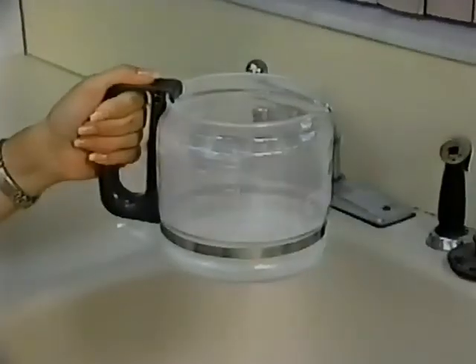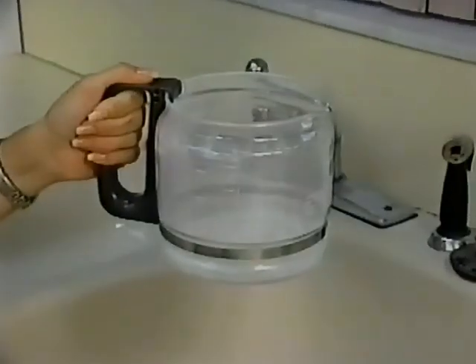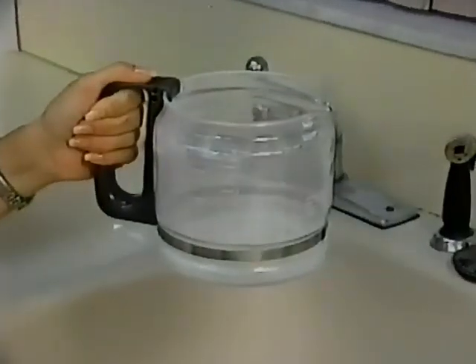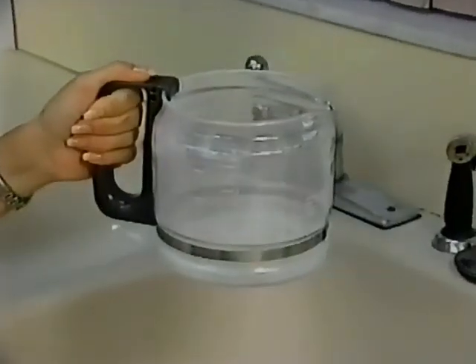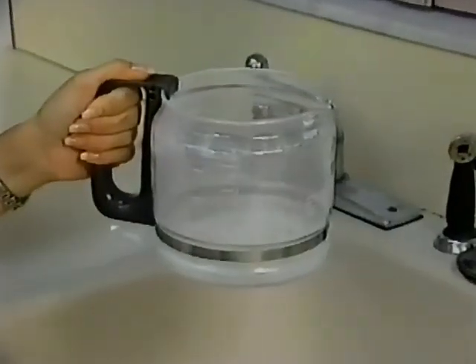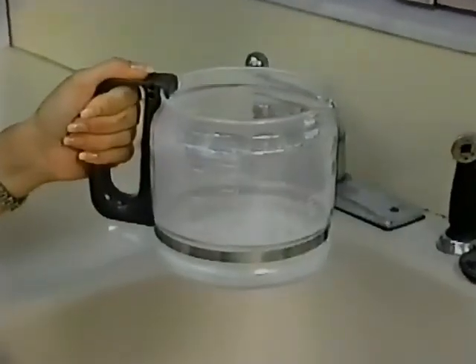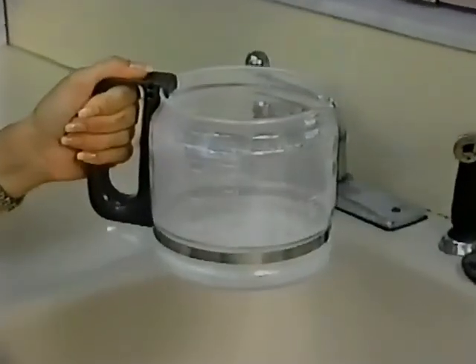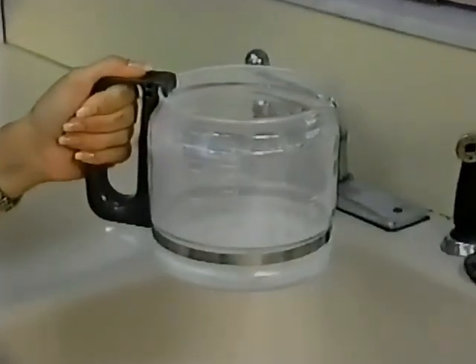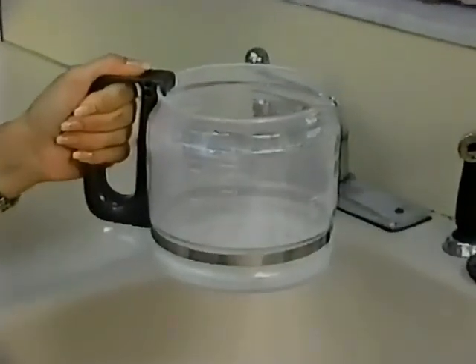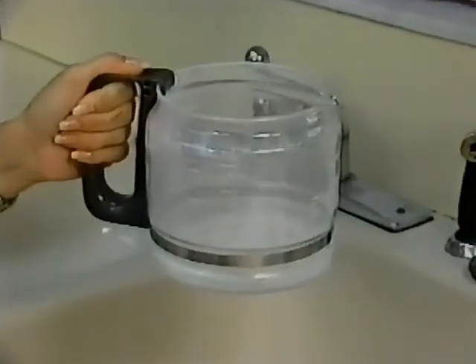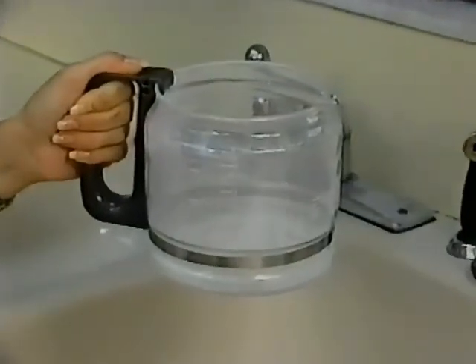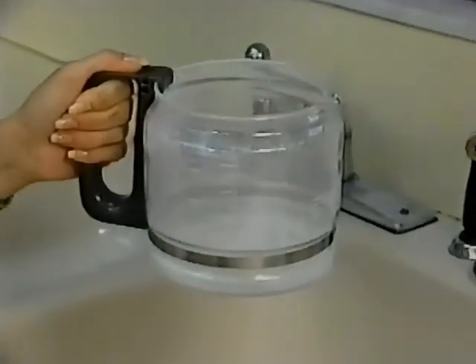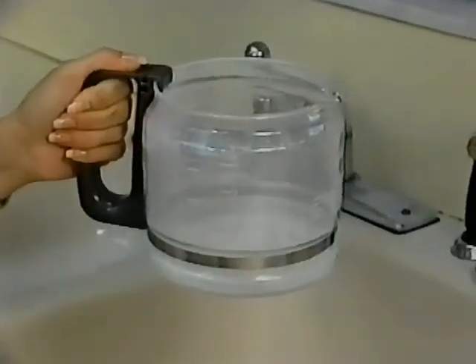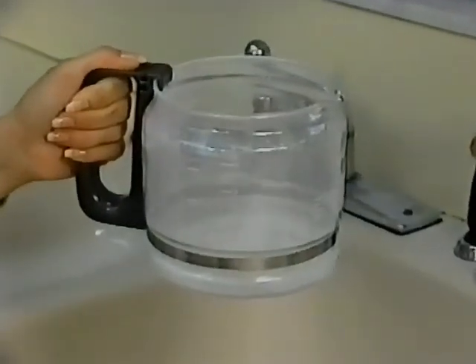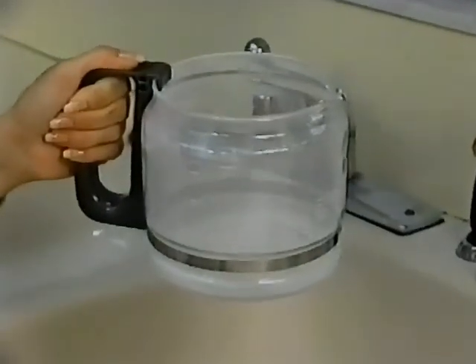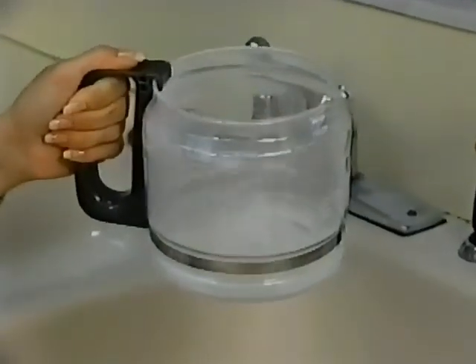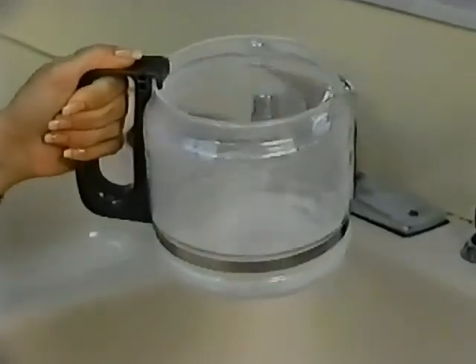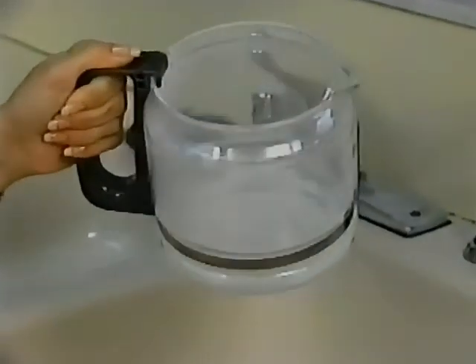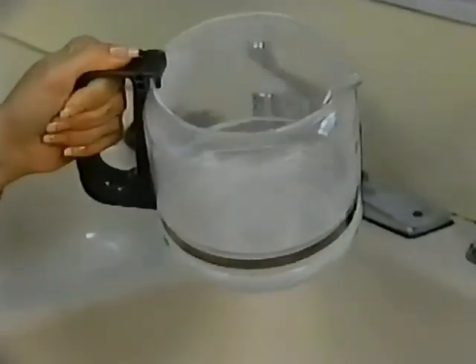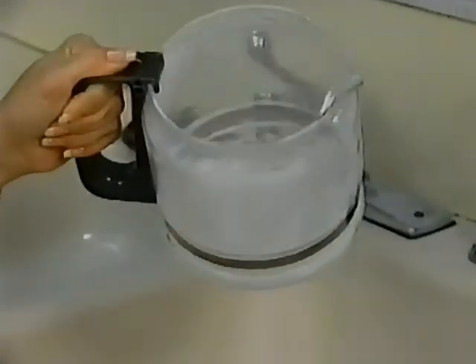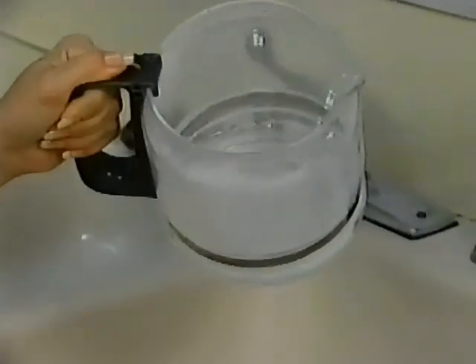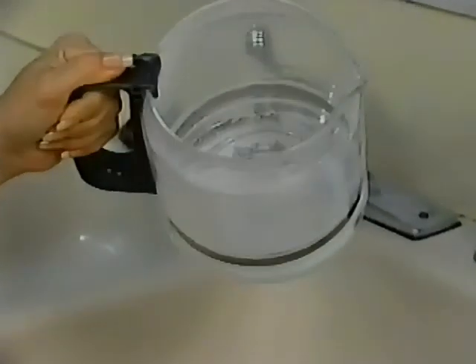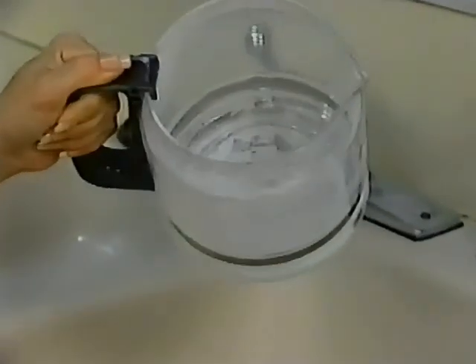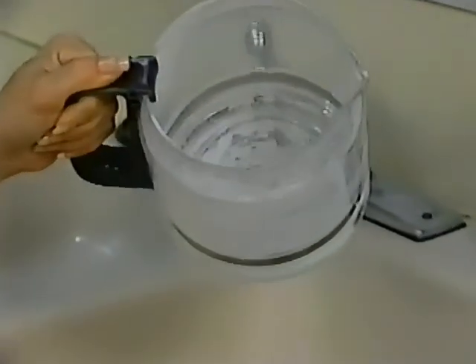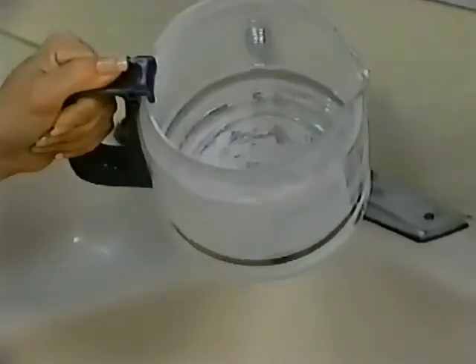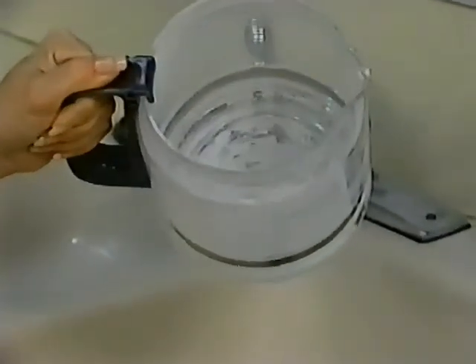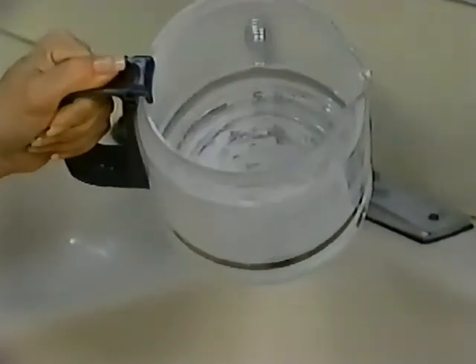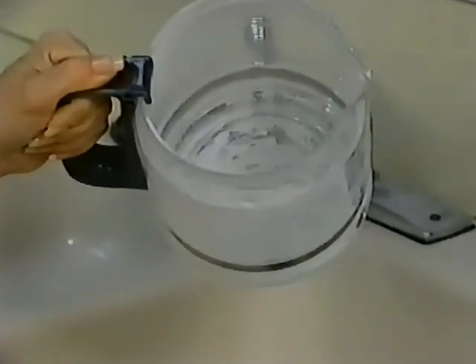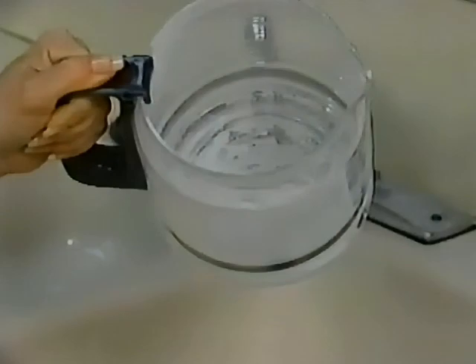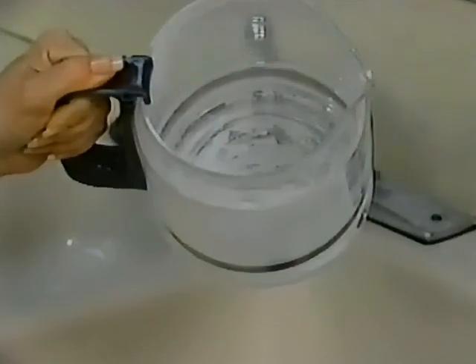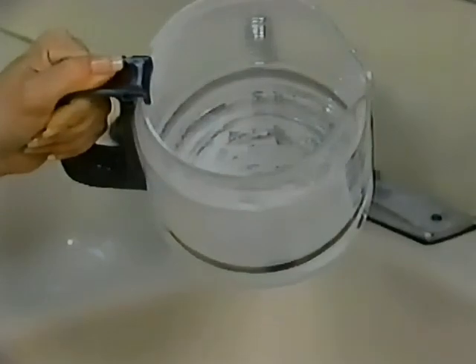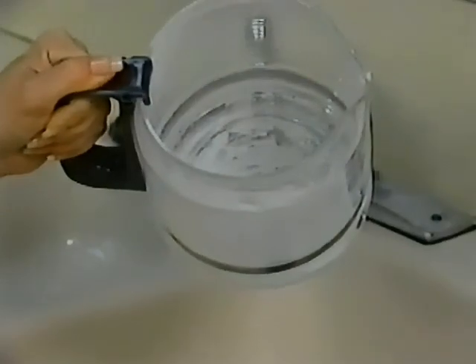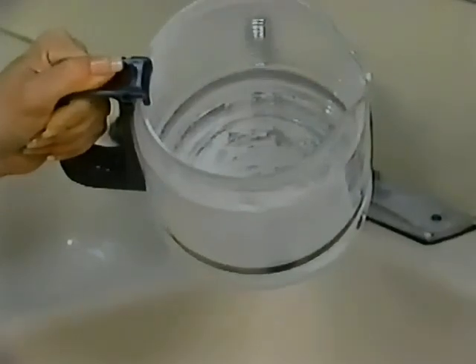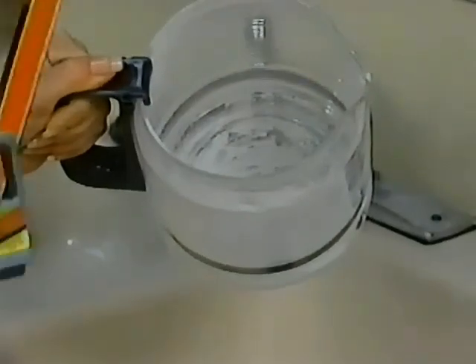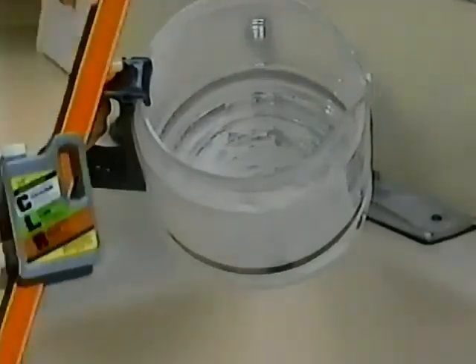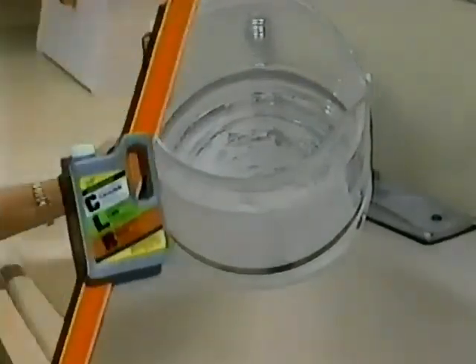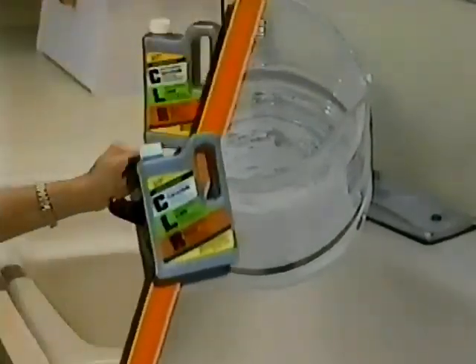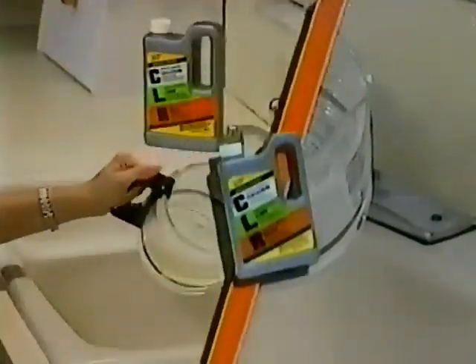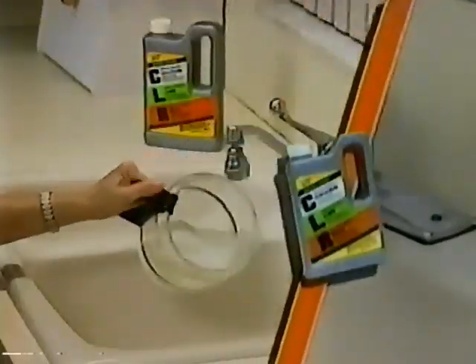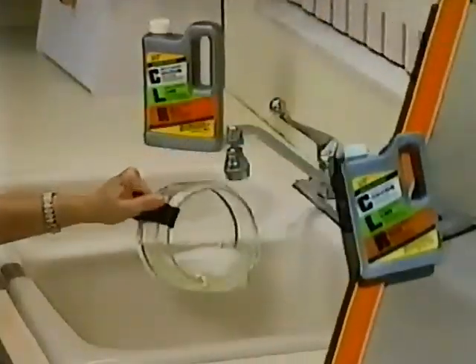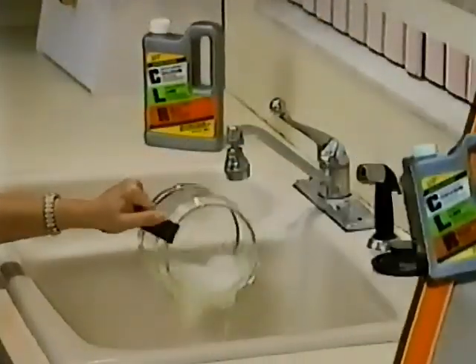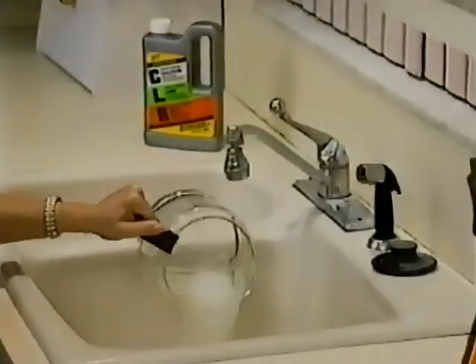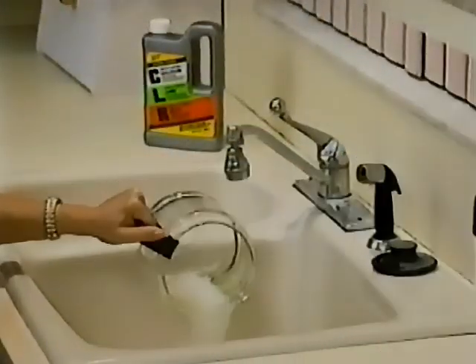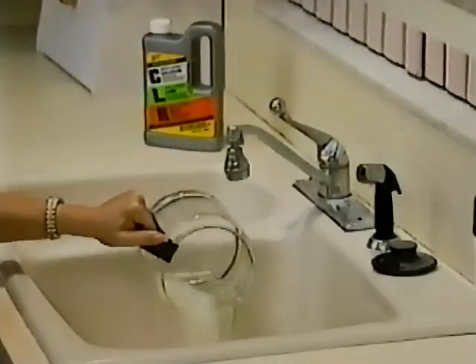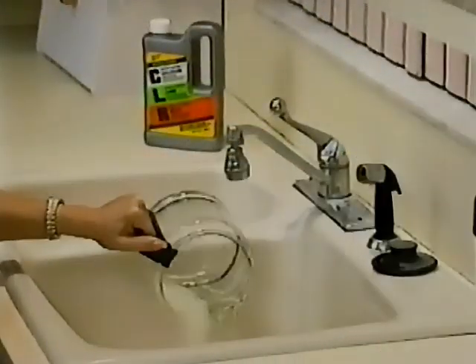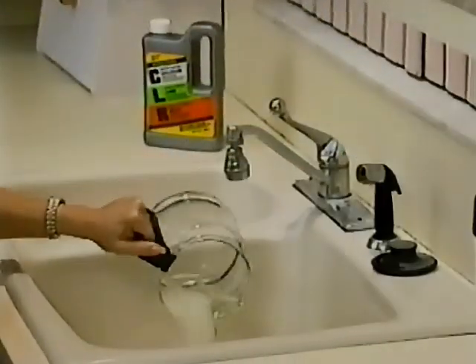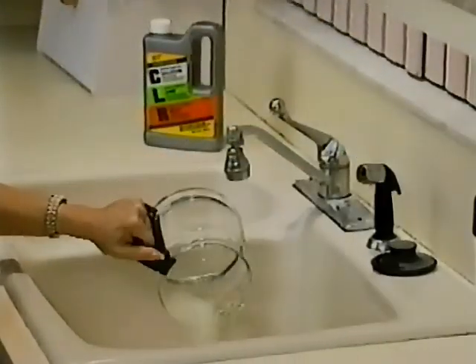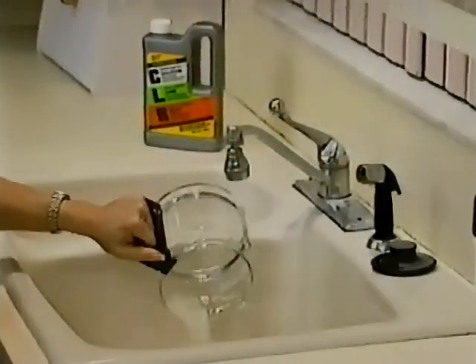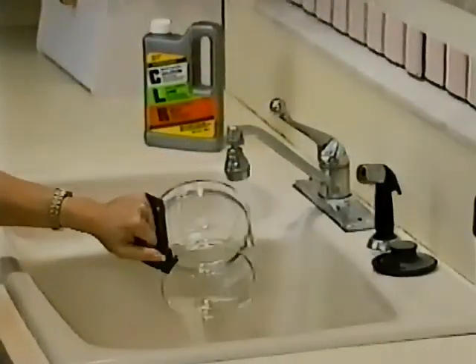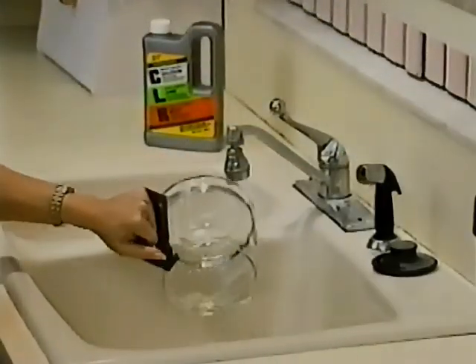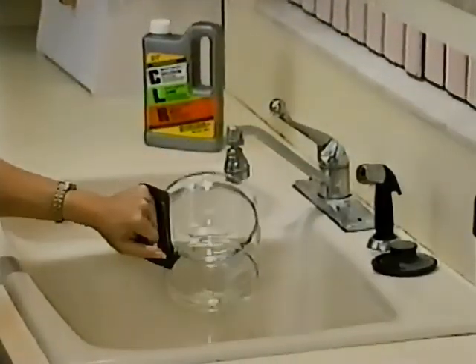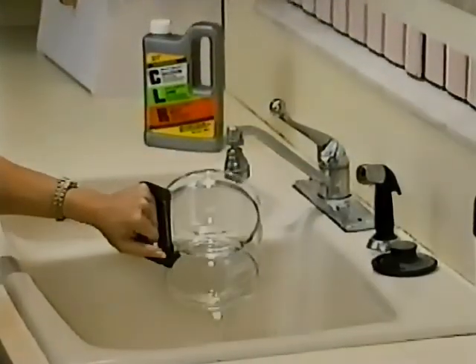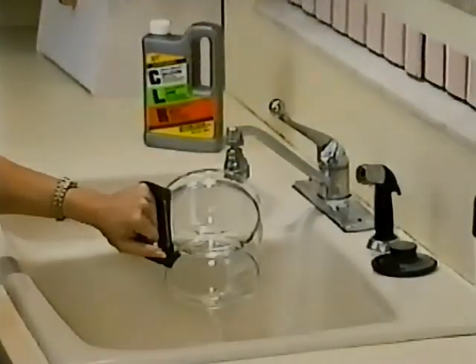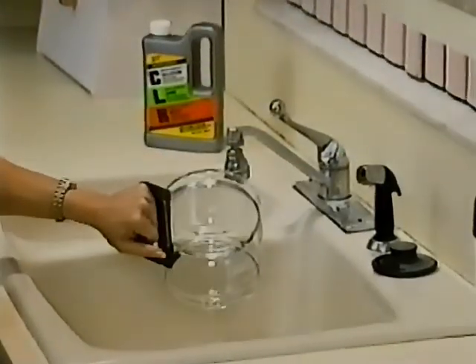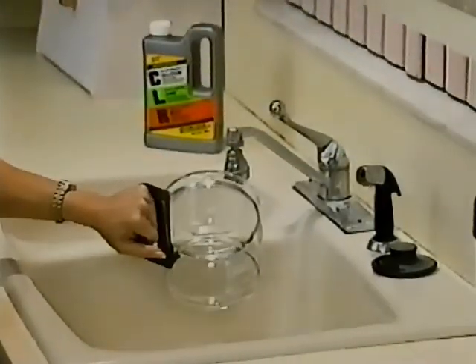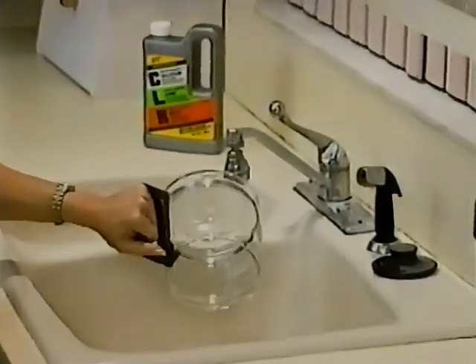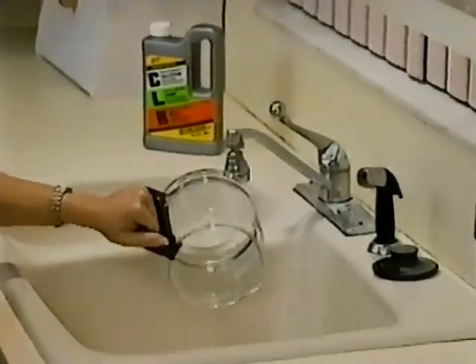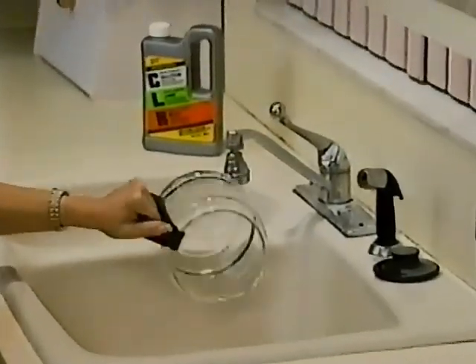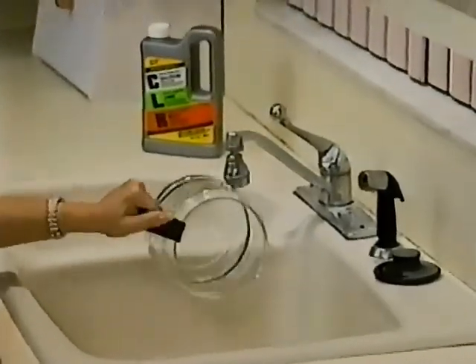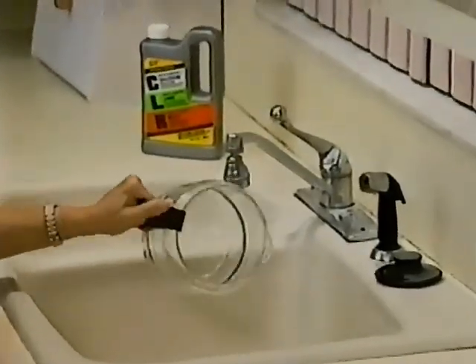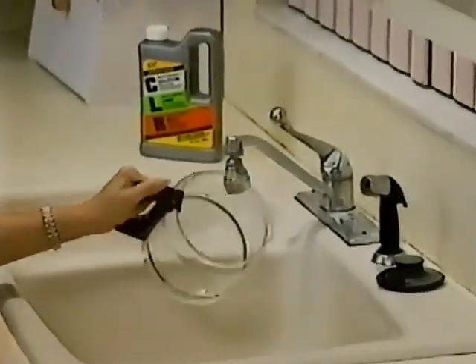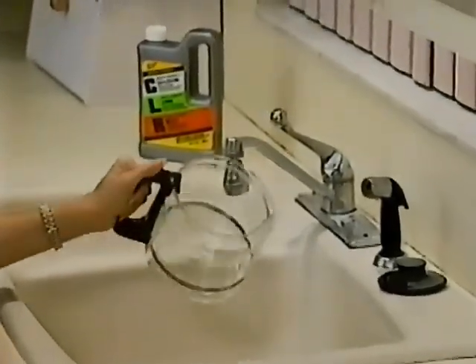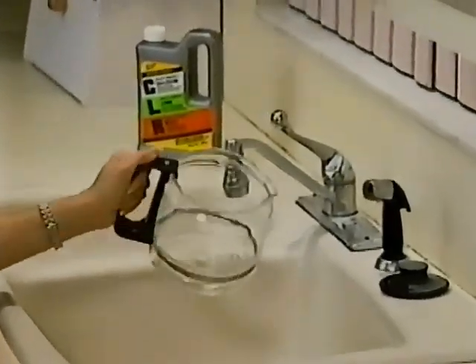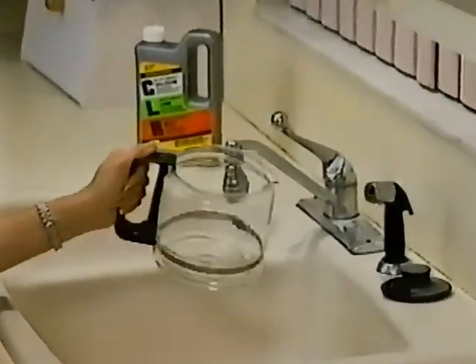Coffee decanters often get so stained they look like they've been permanently etched. But a little CLR makes the stains instantly disappear.